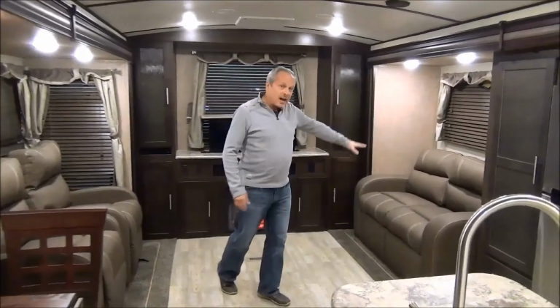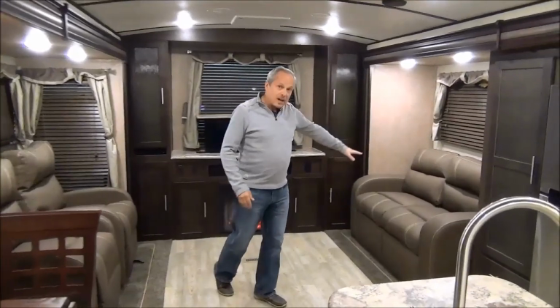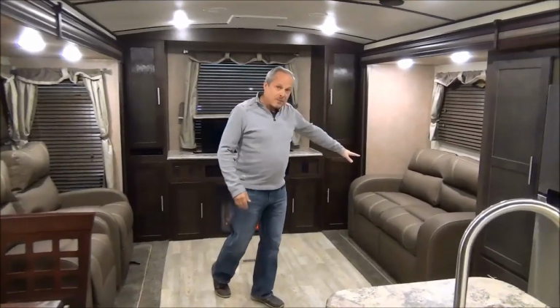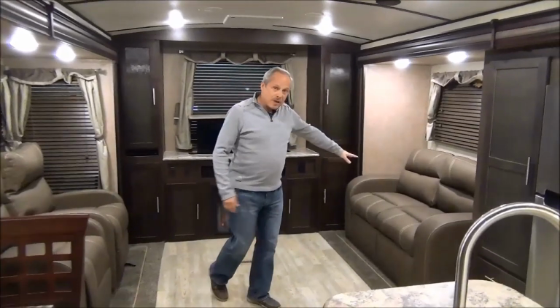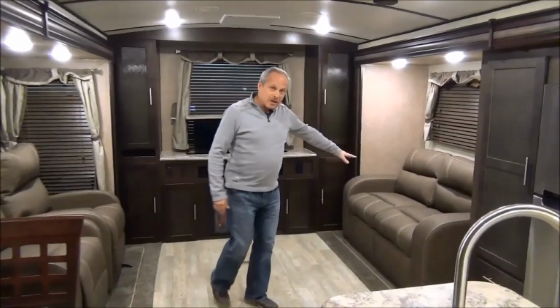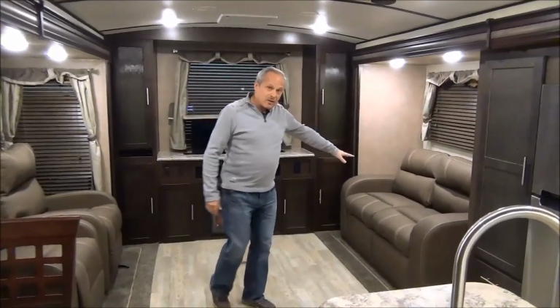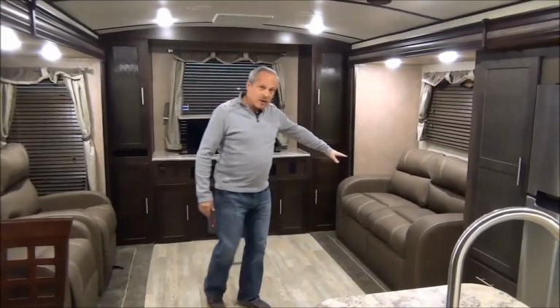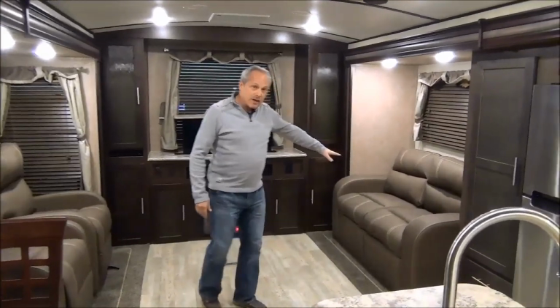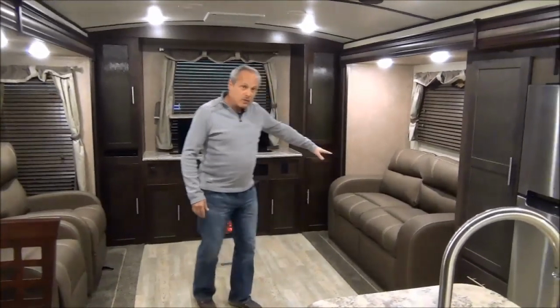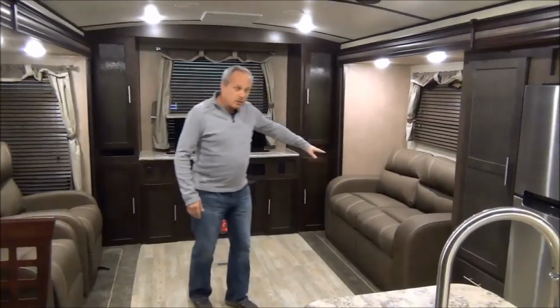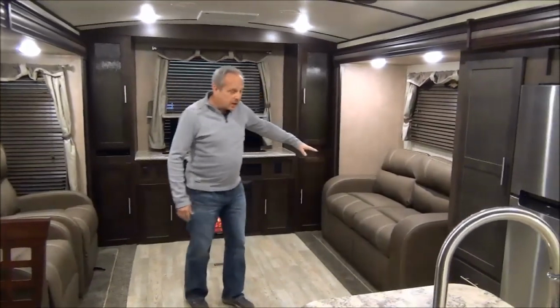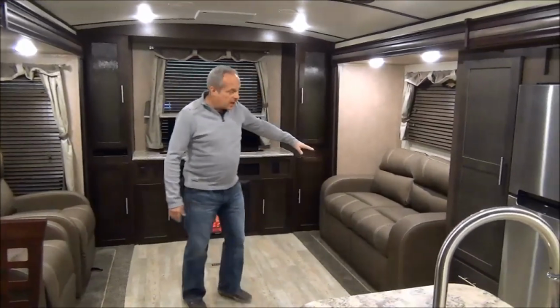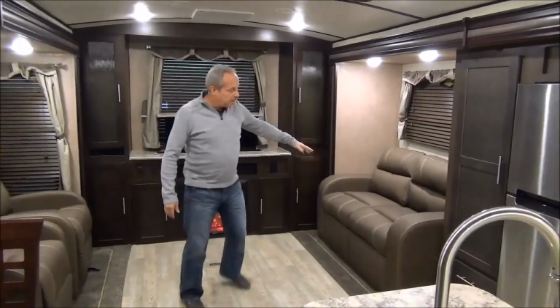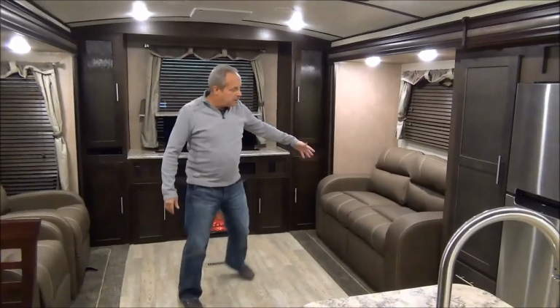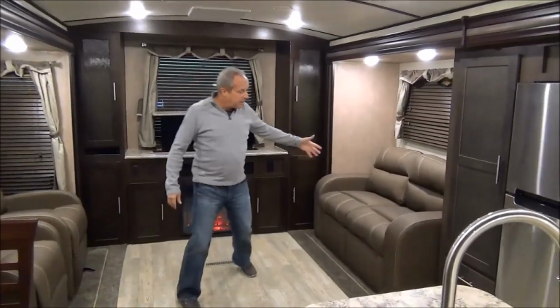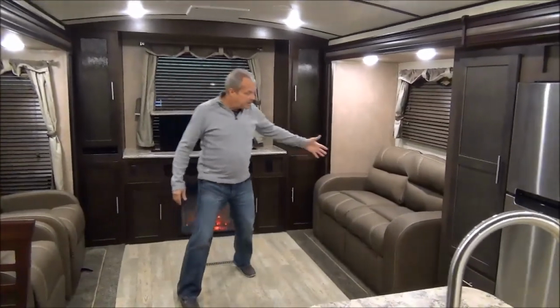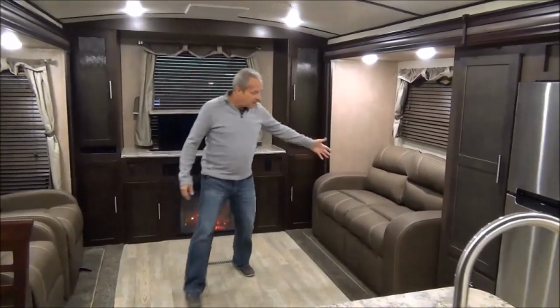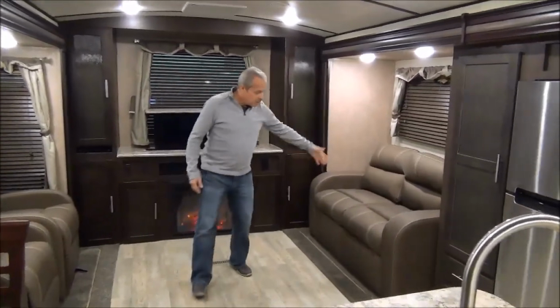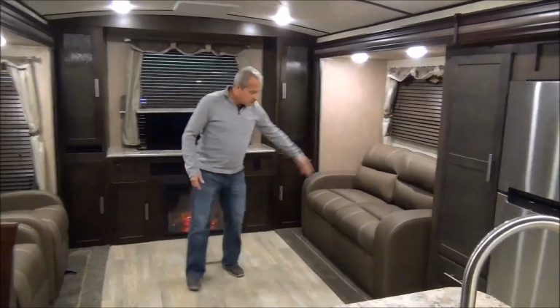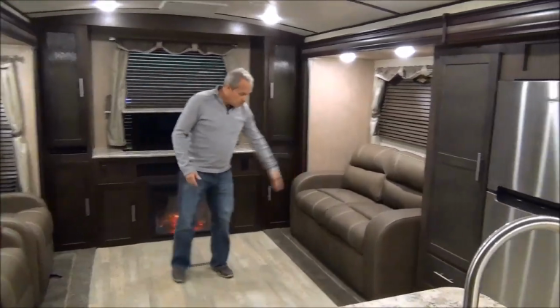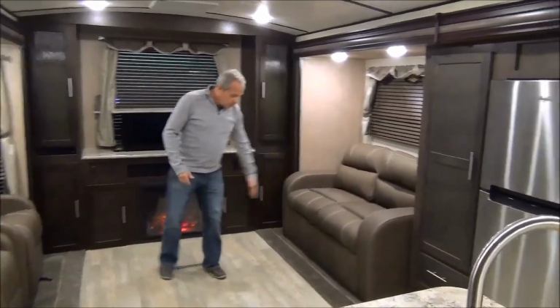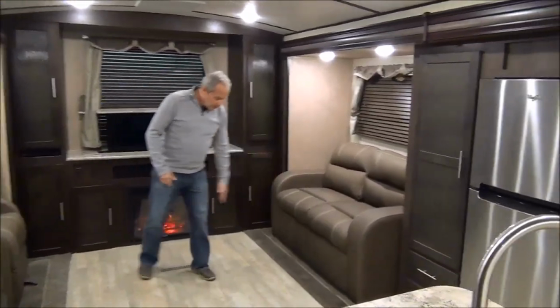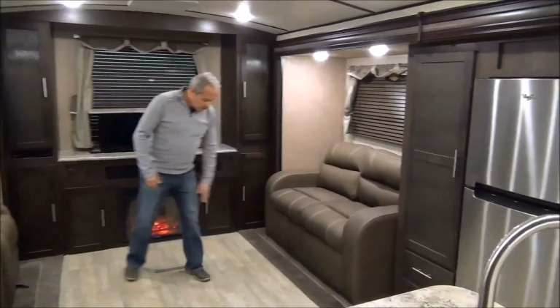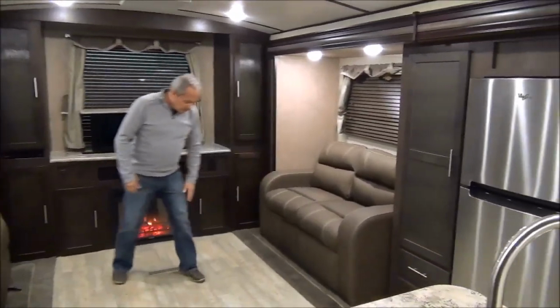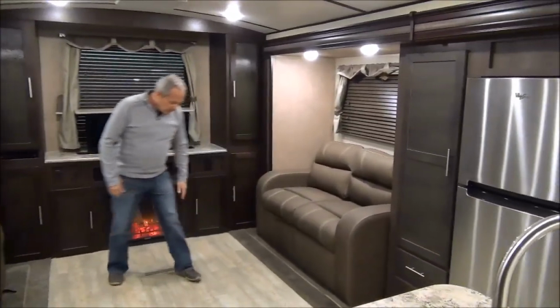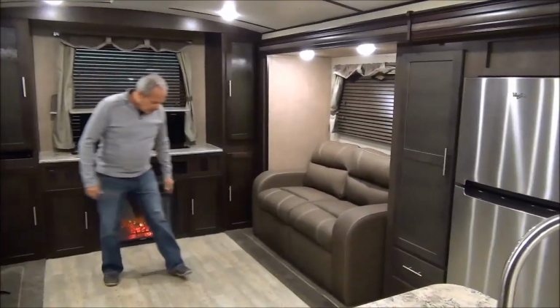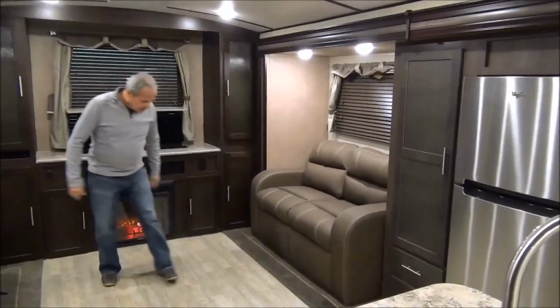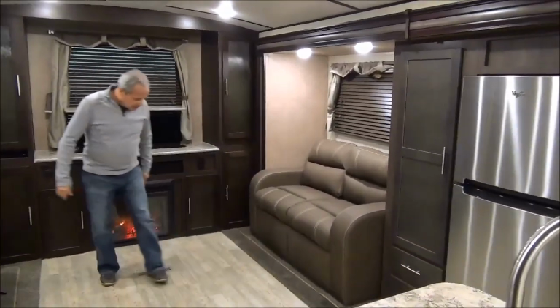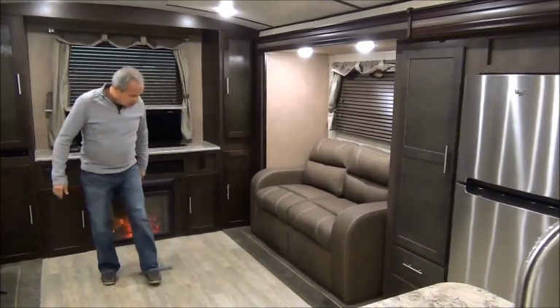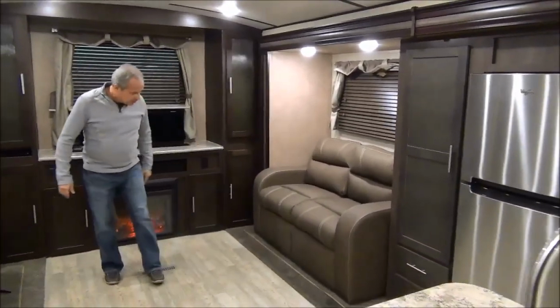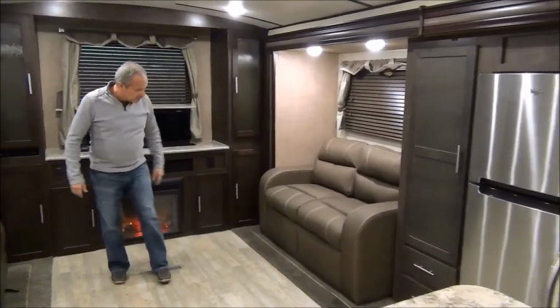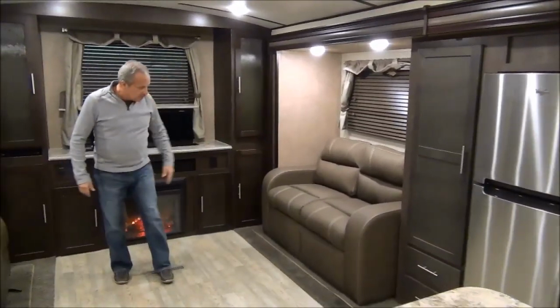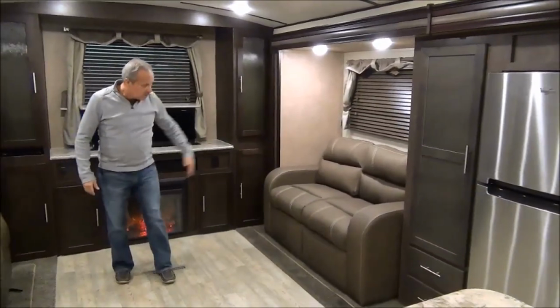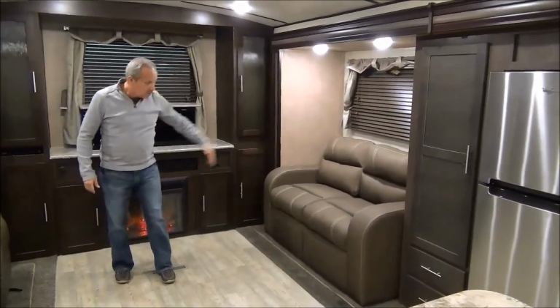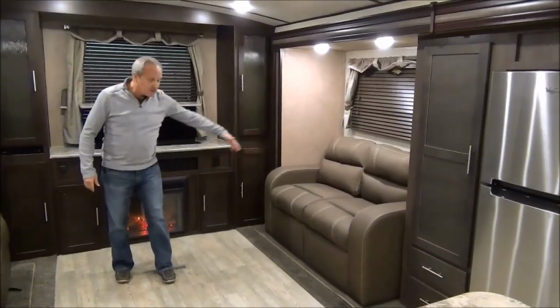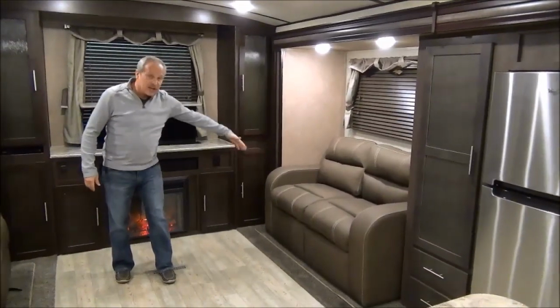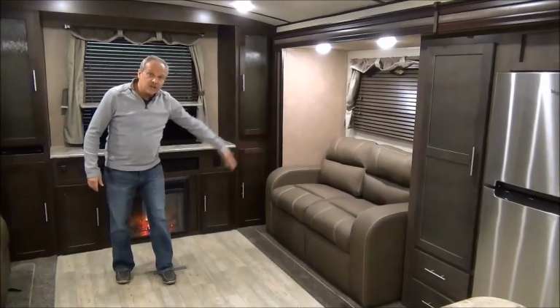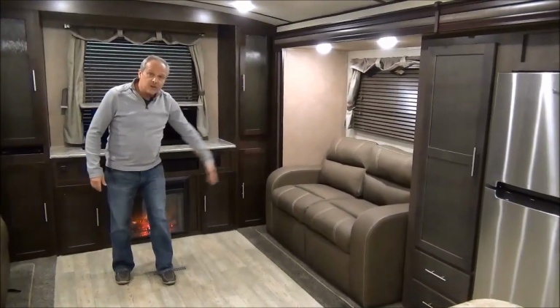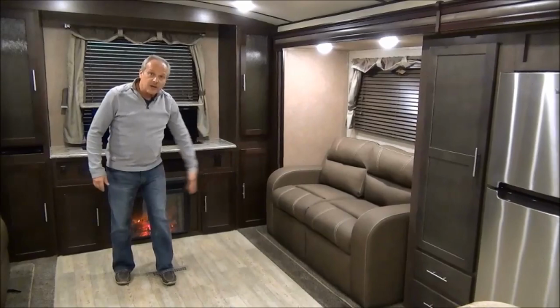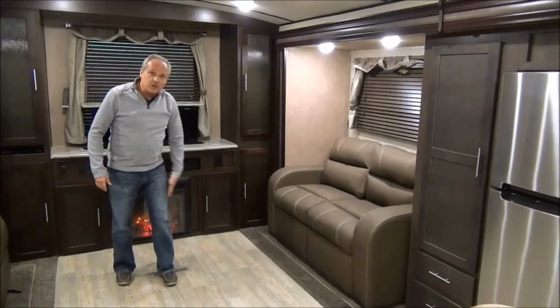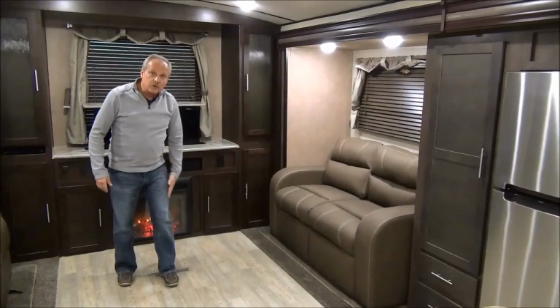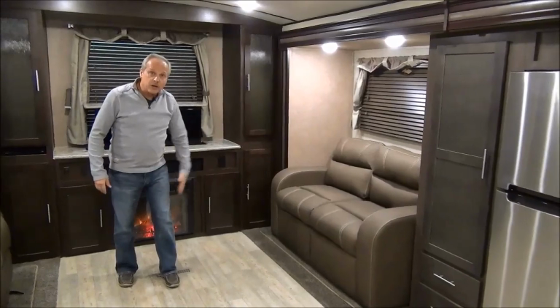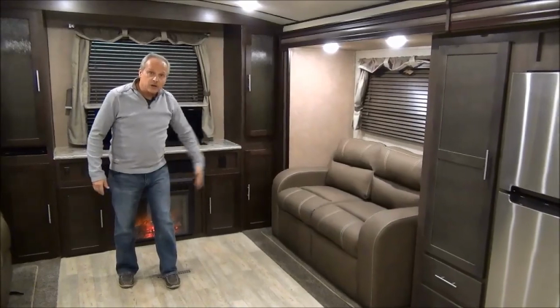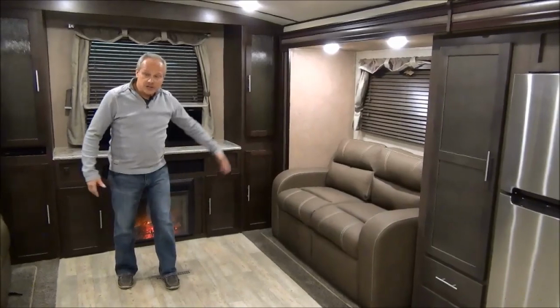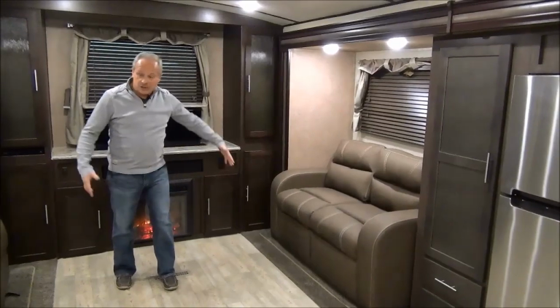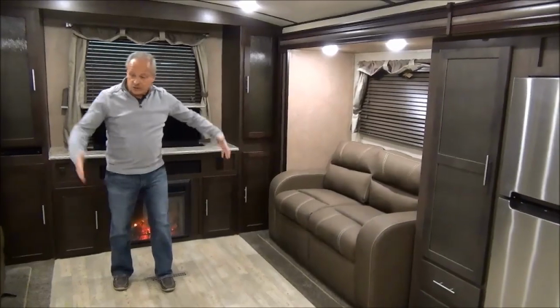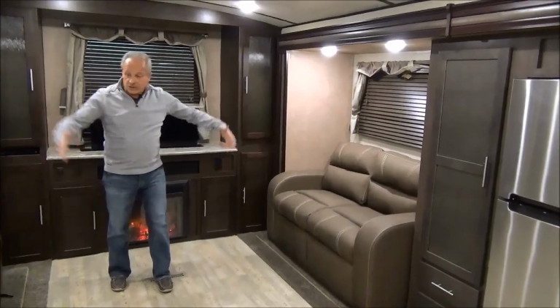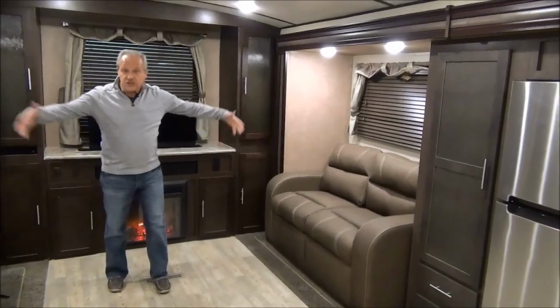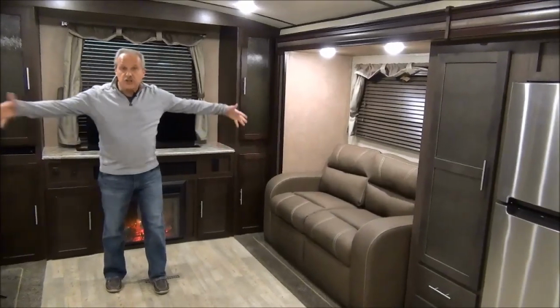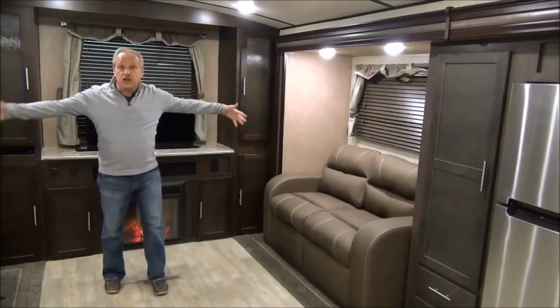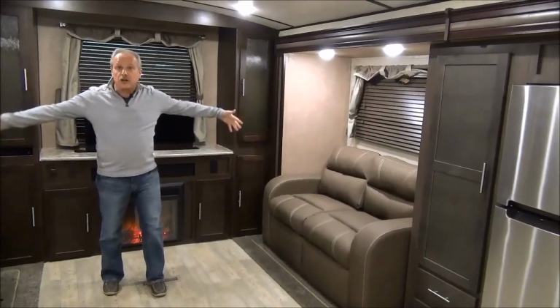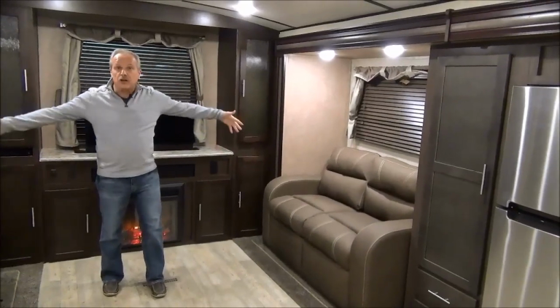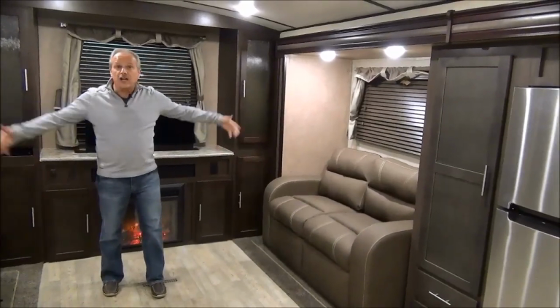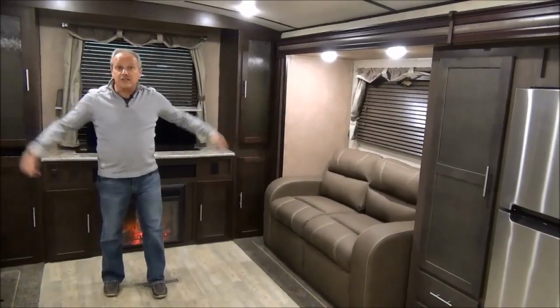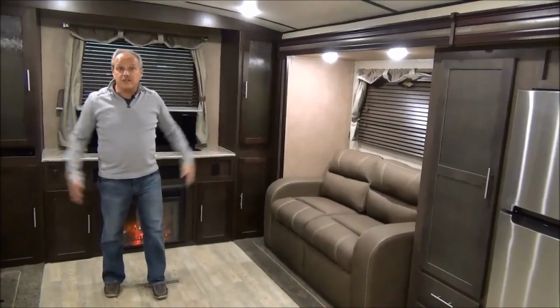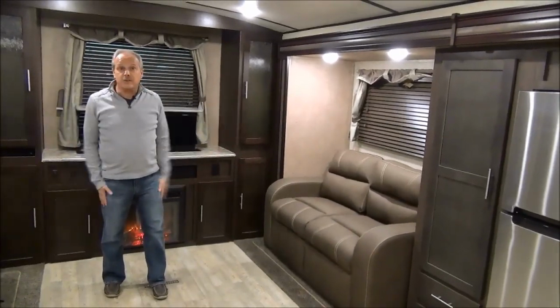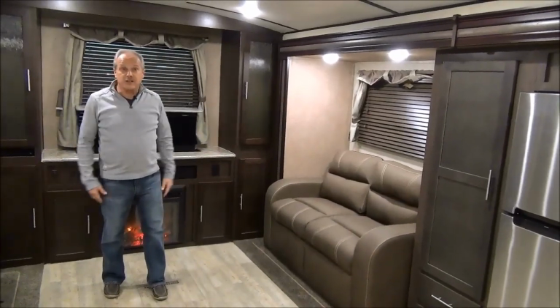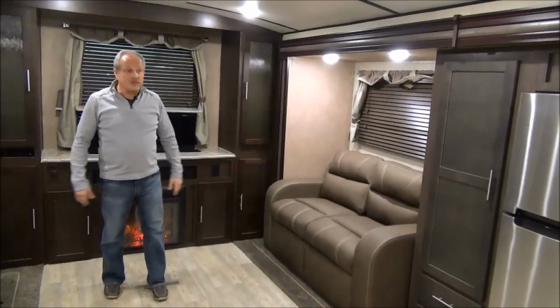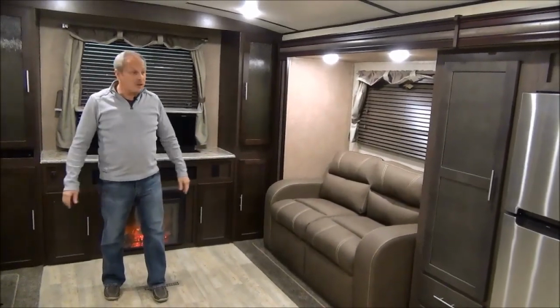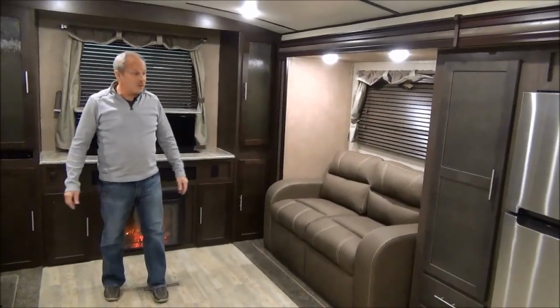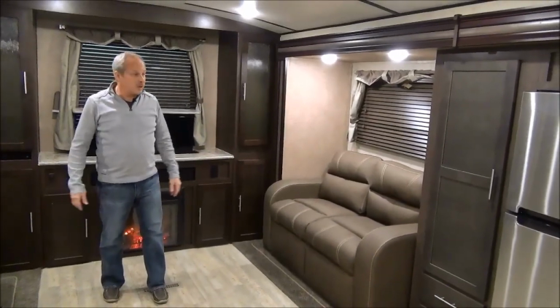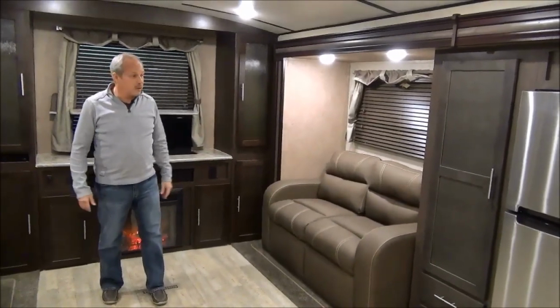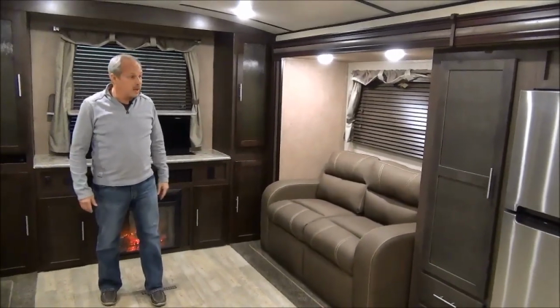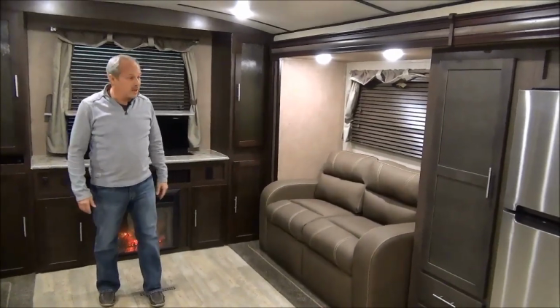There's a trifold hide-a-bed that will roll out and give you length right to about here, so you've still got lots of space all the way around.